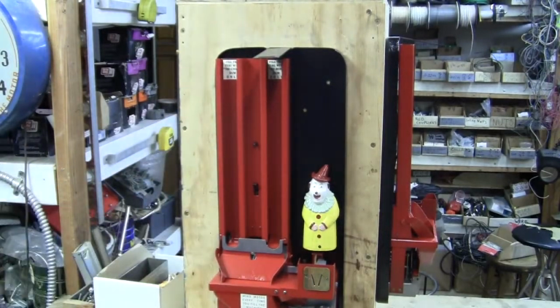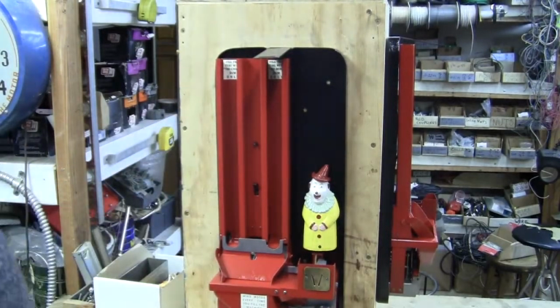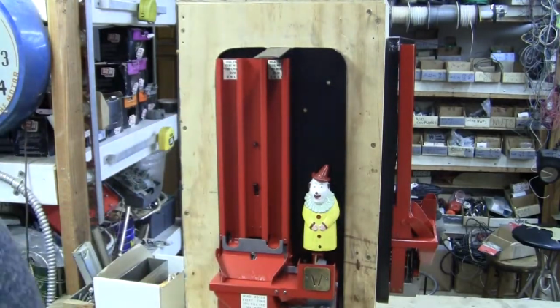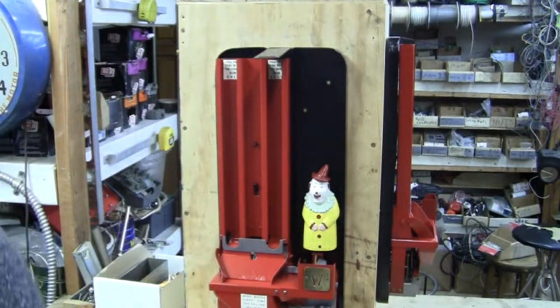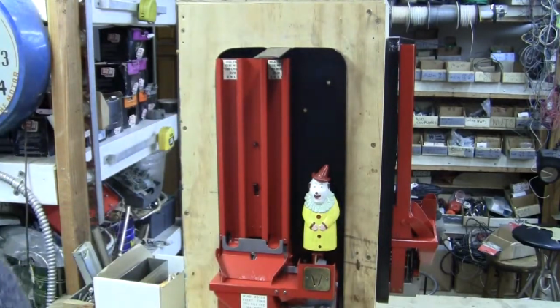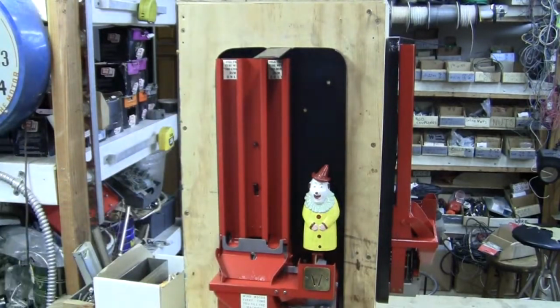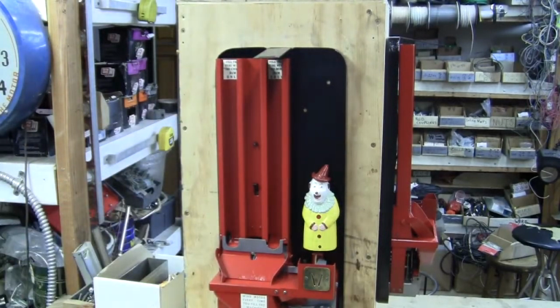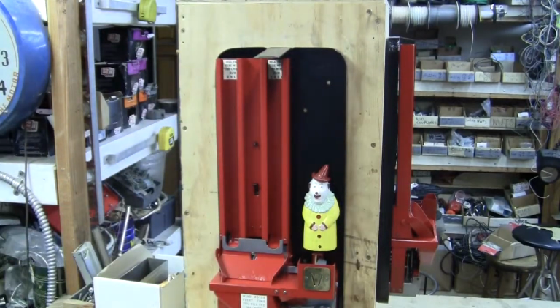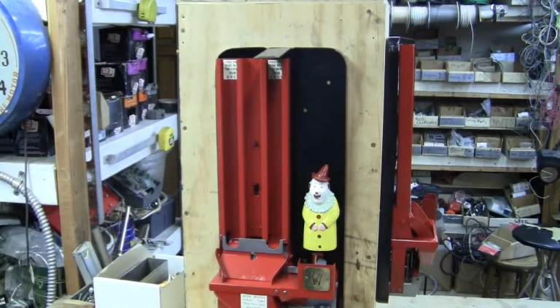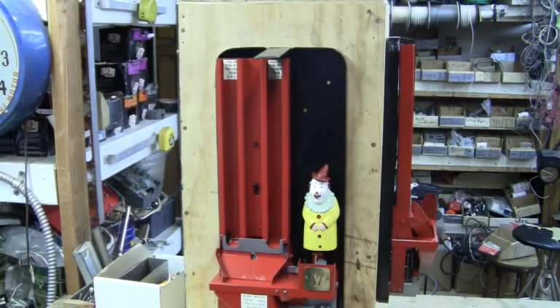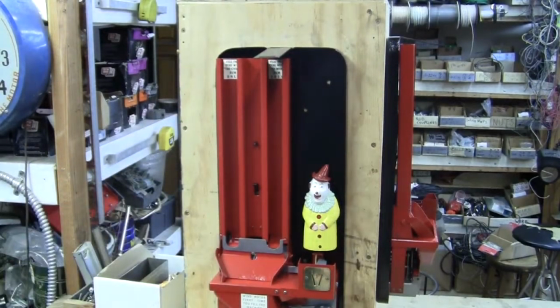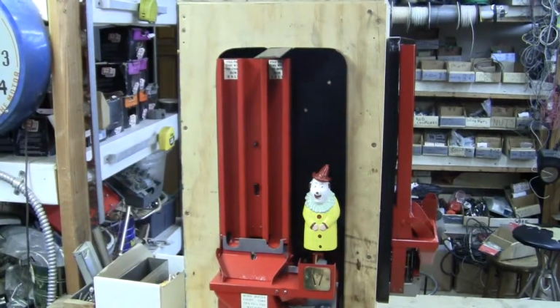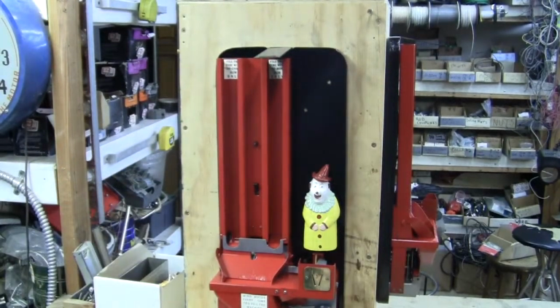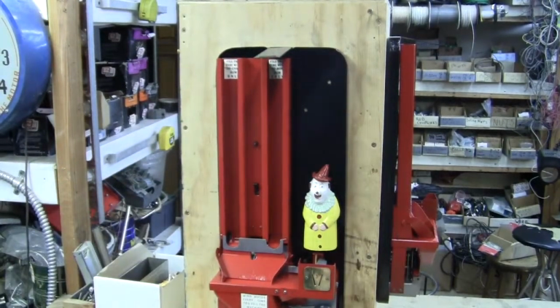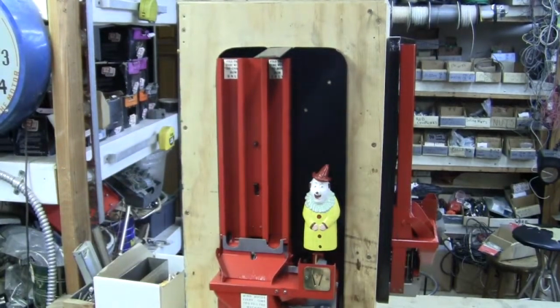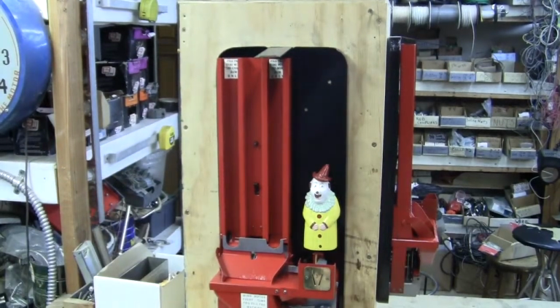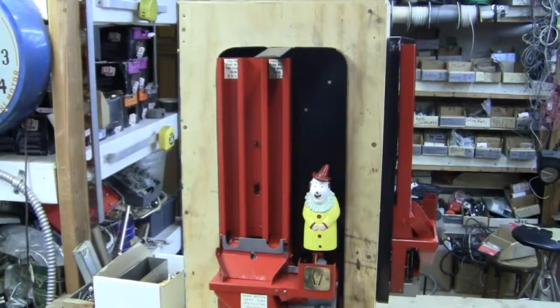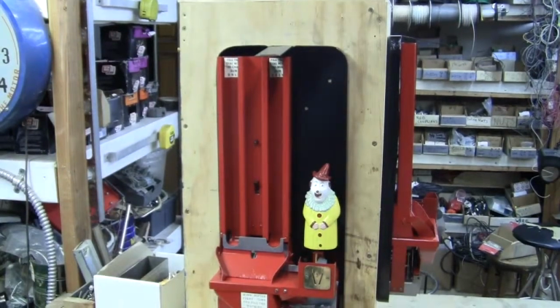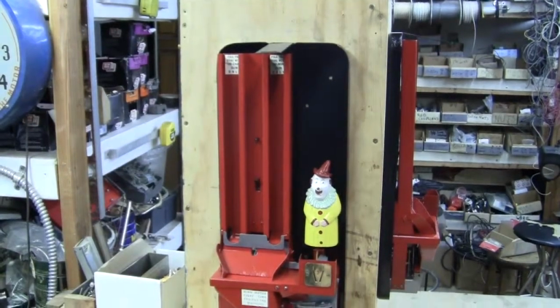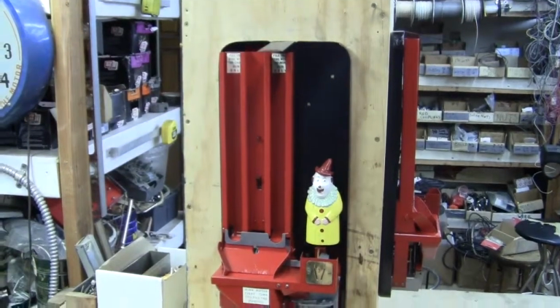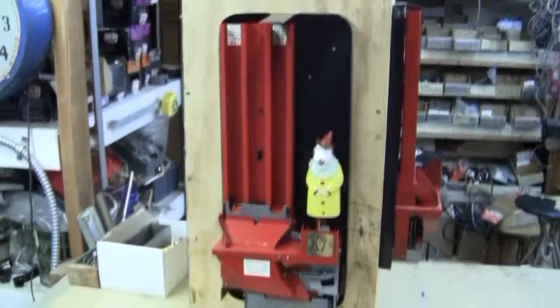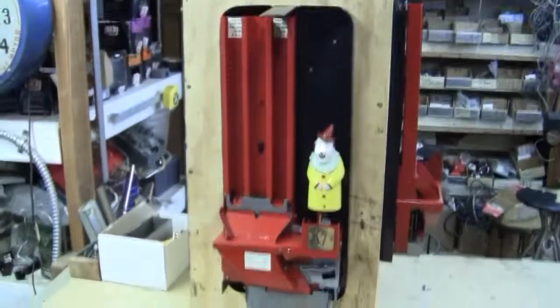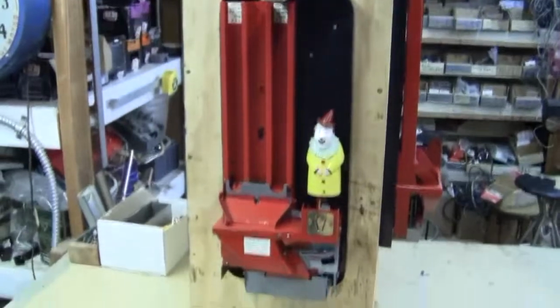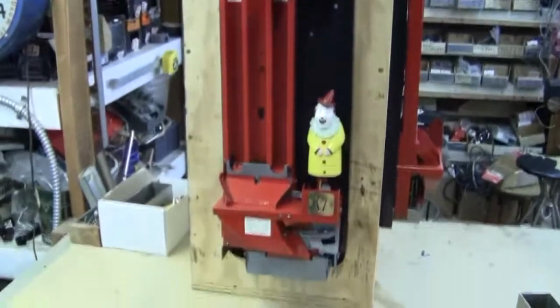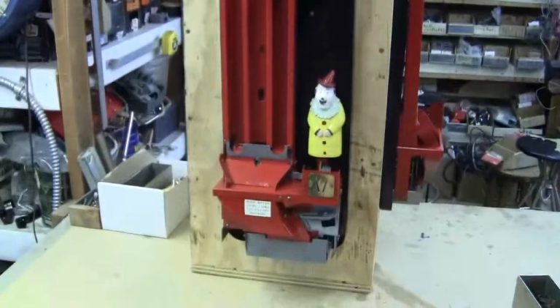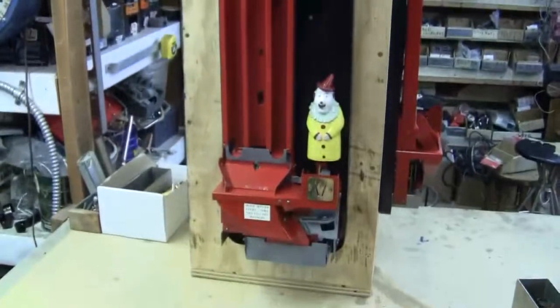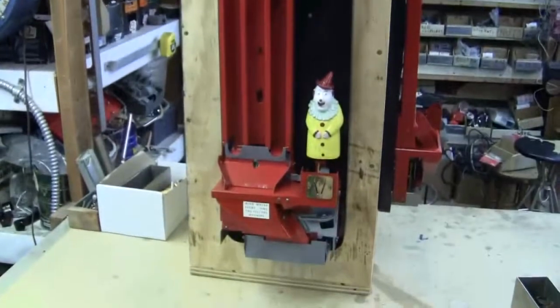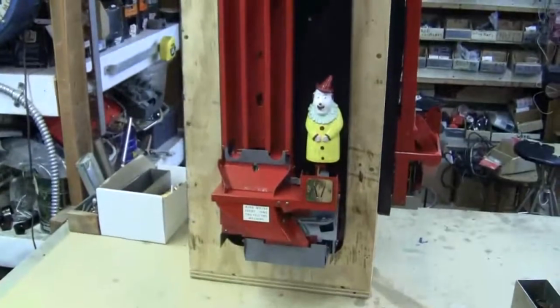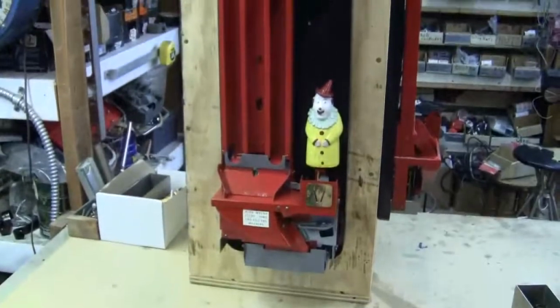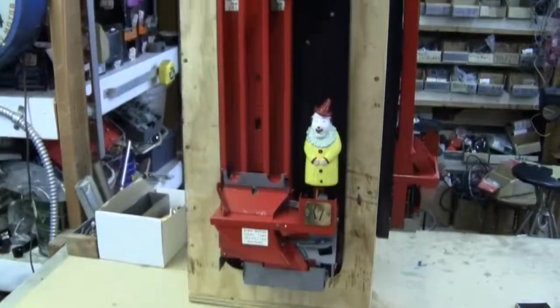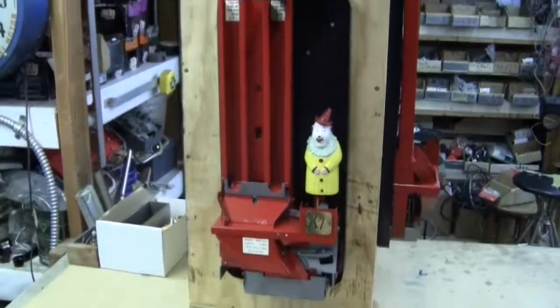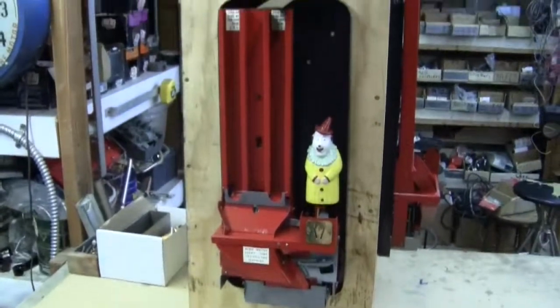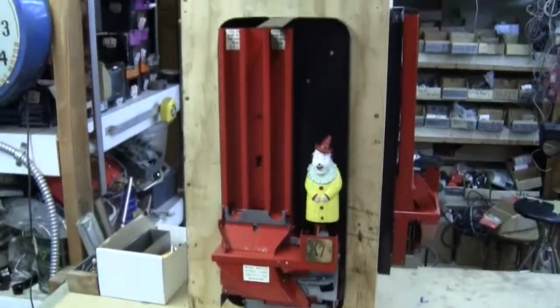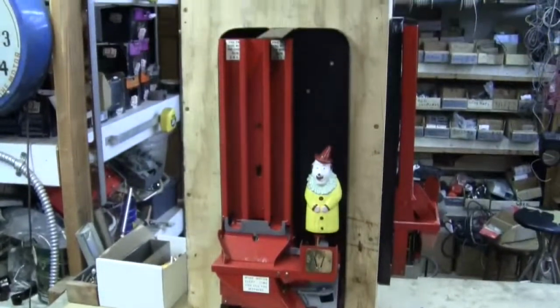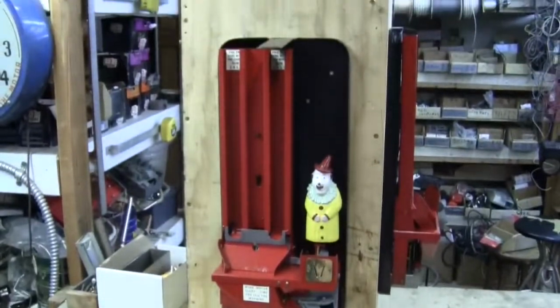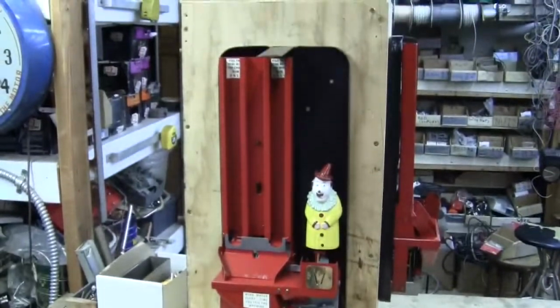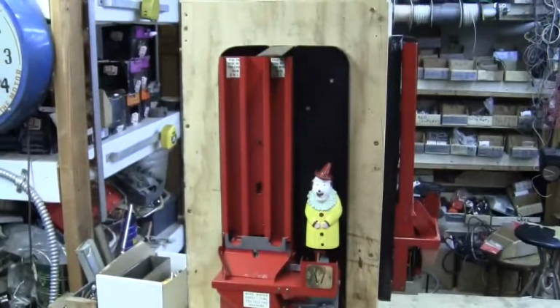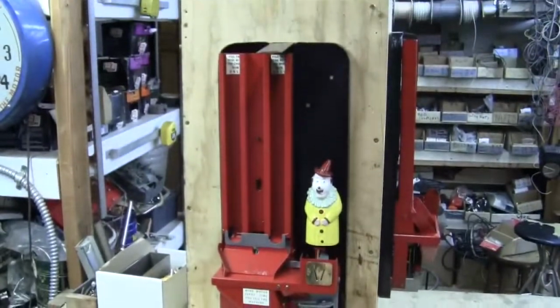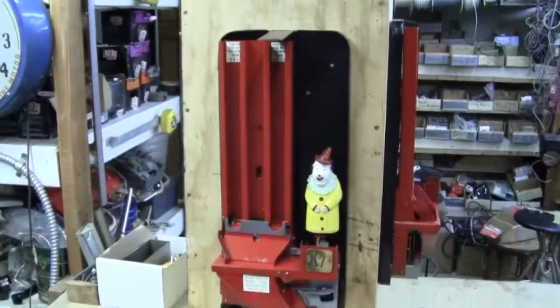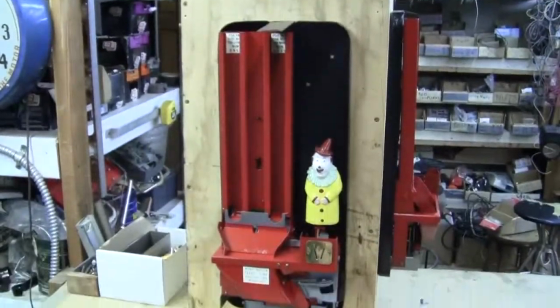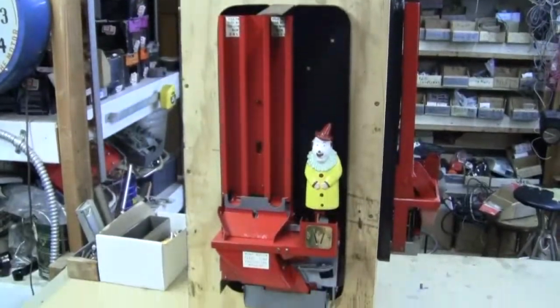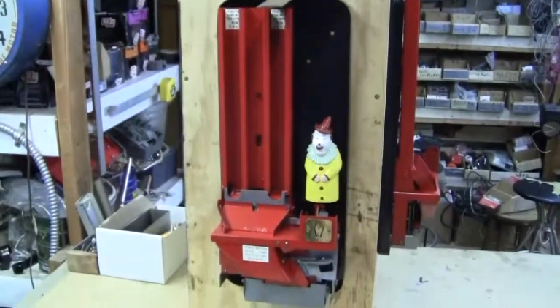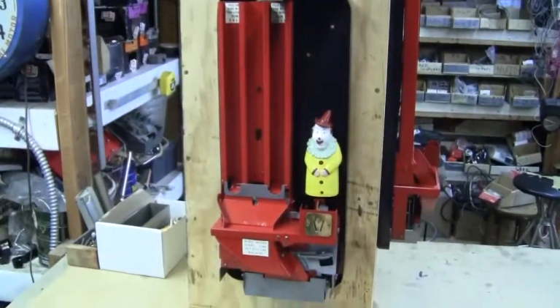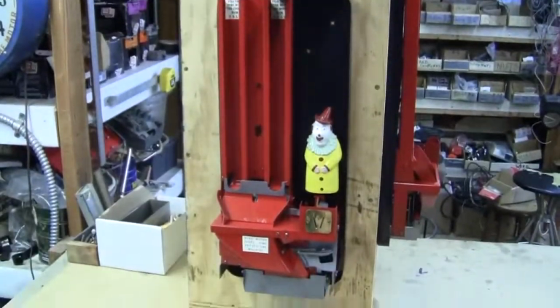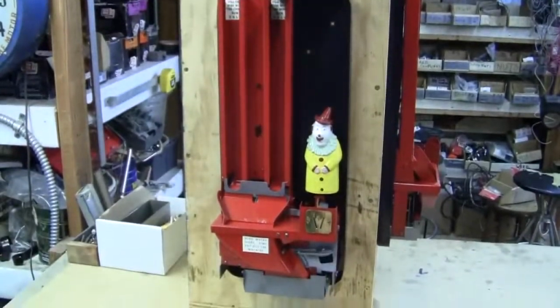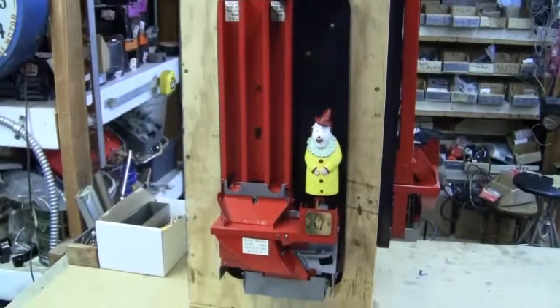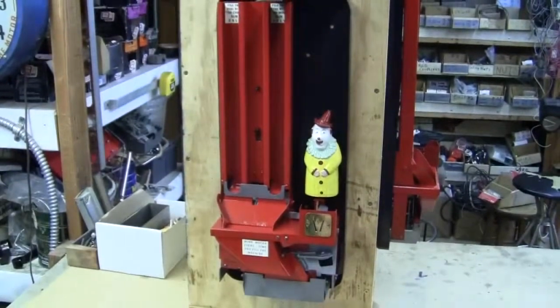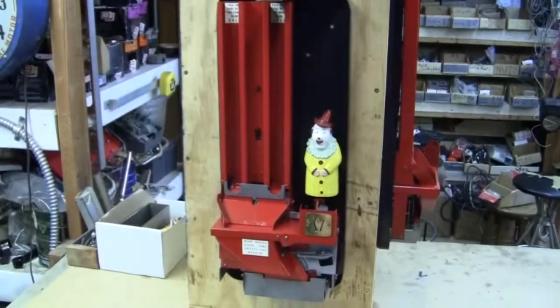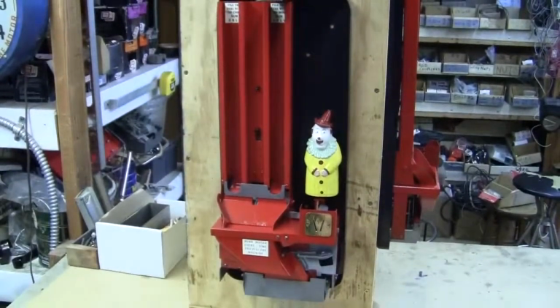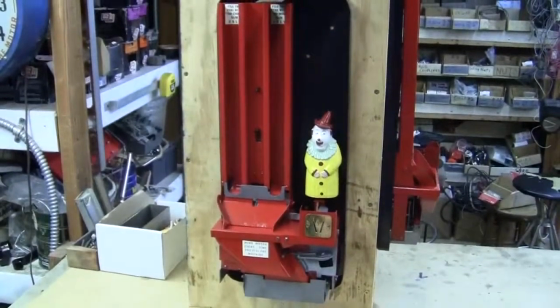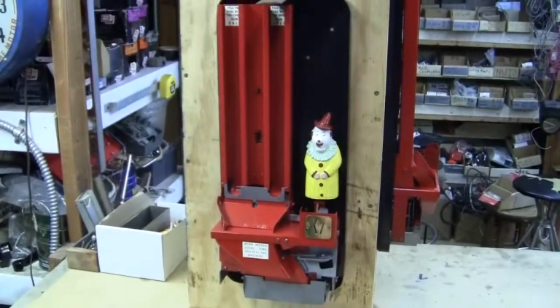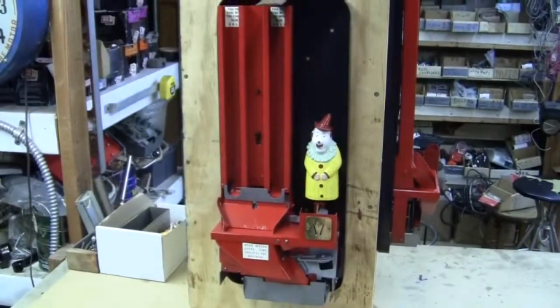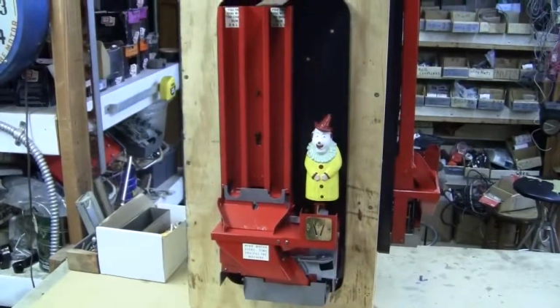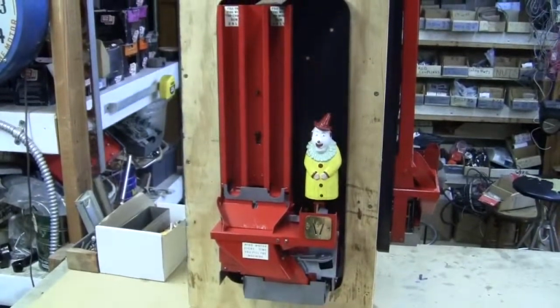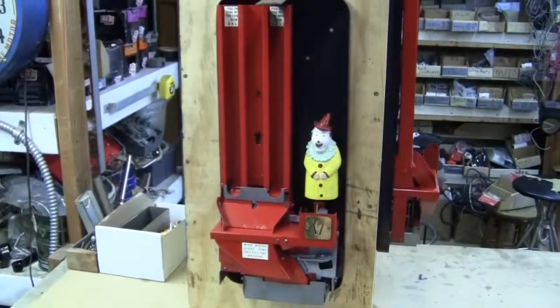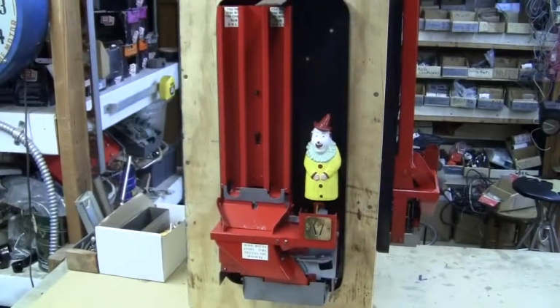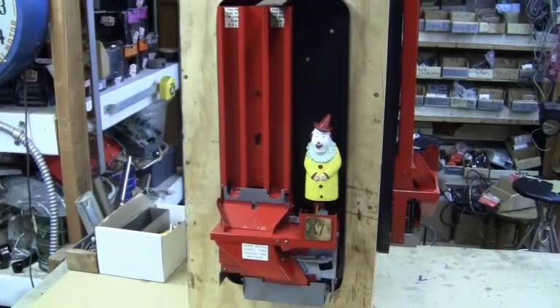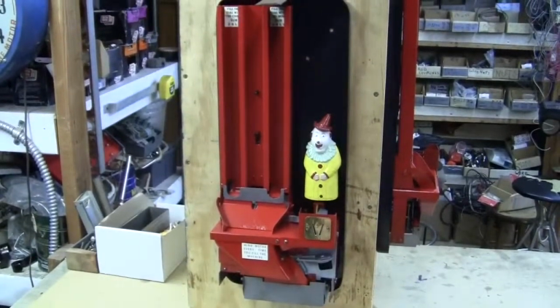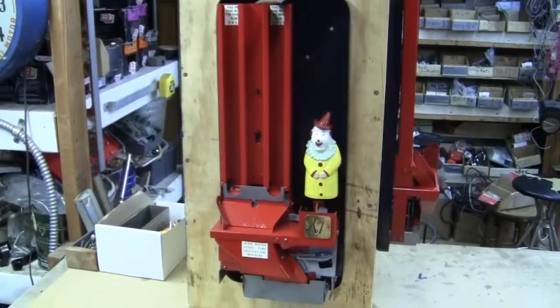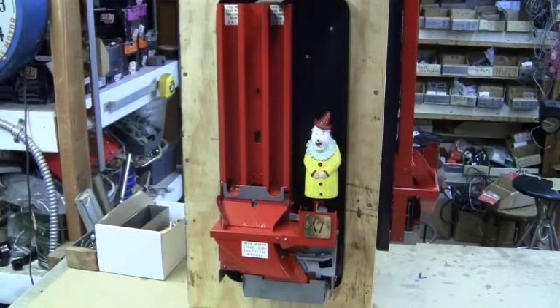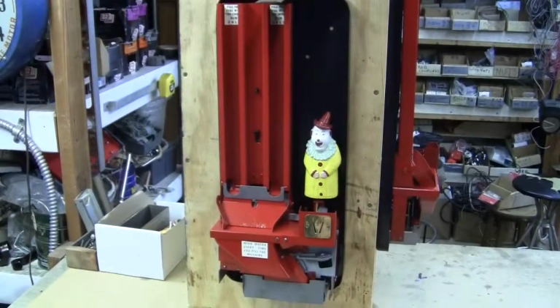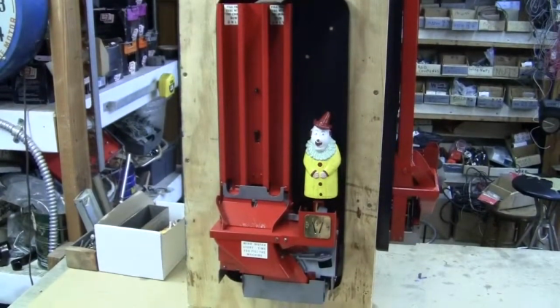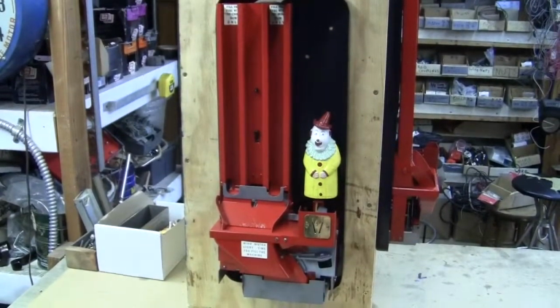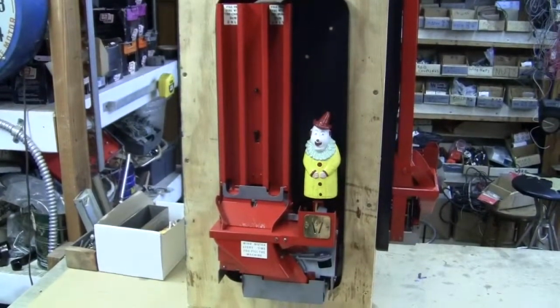So that's video number two. Please be sure to watch video number one which shows the casing and the mechanism and everything. Thank you.